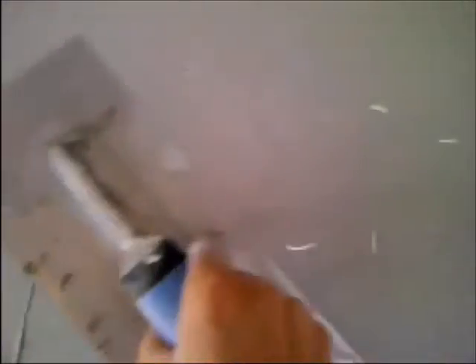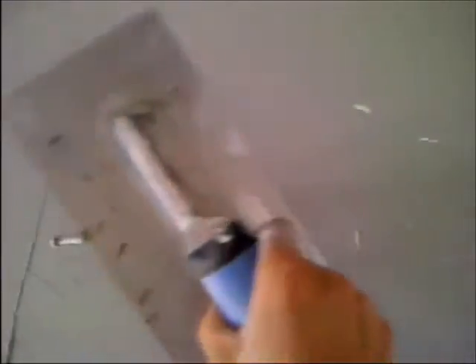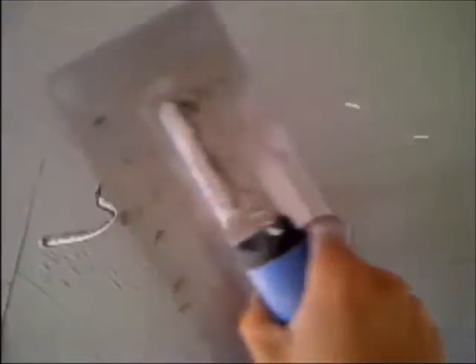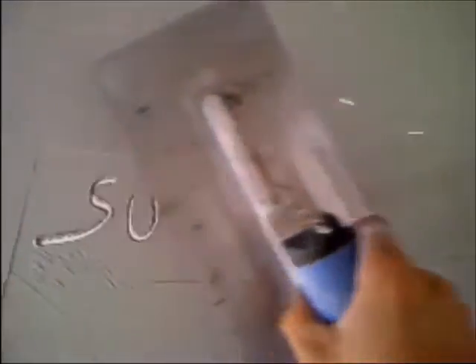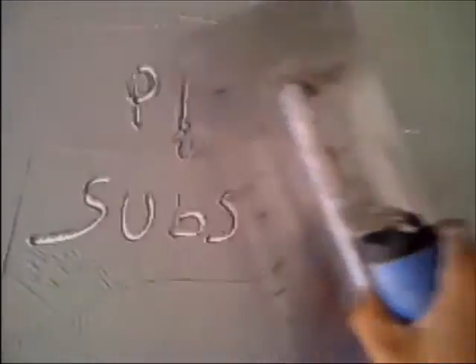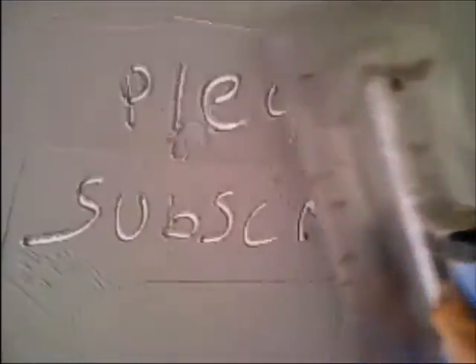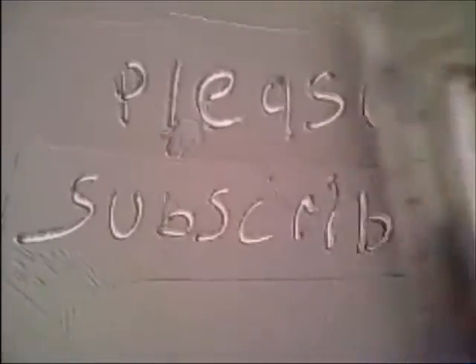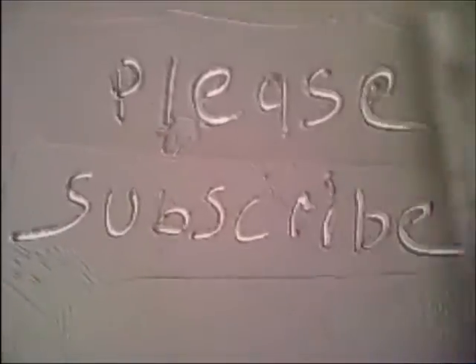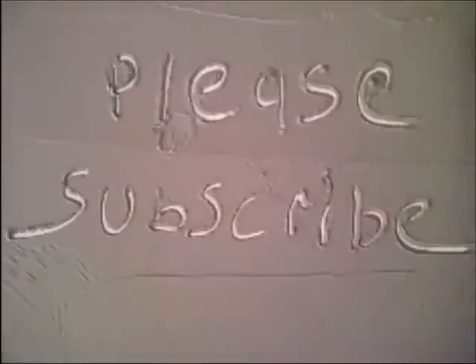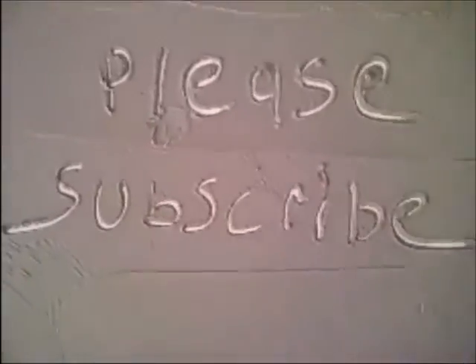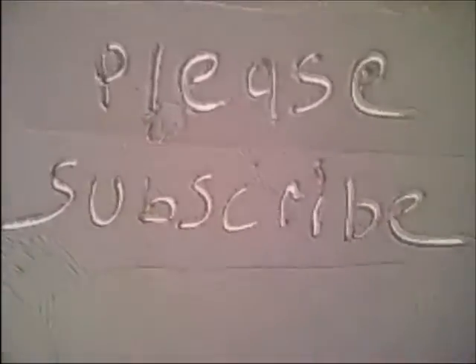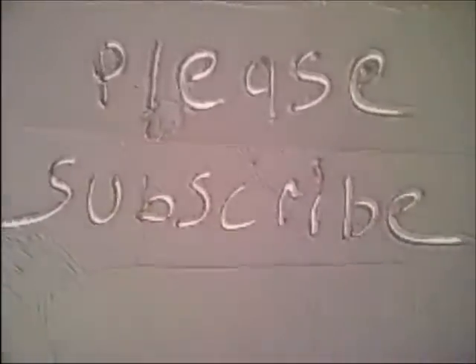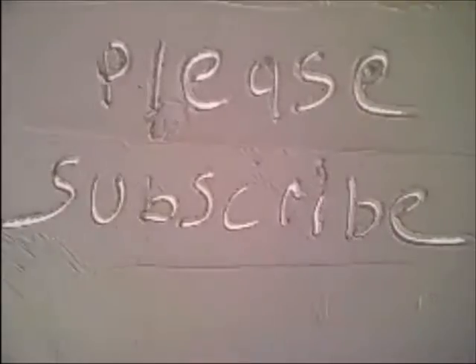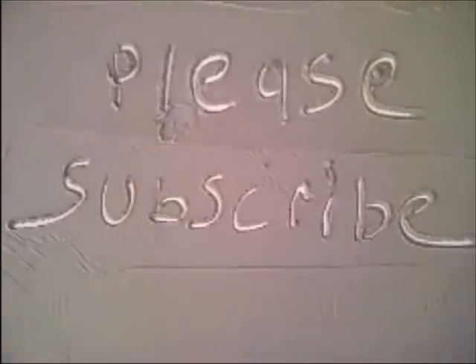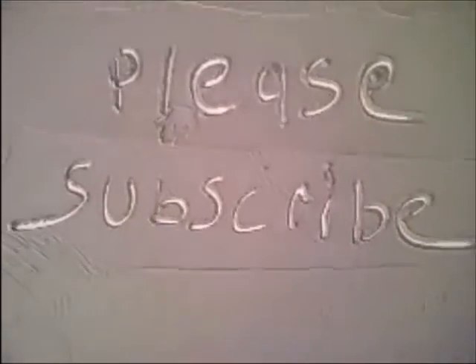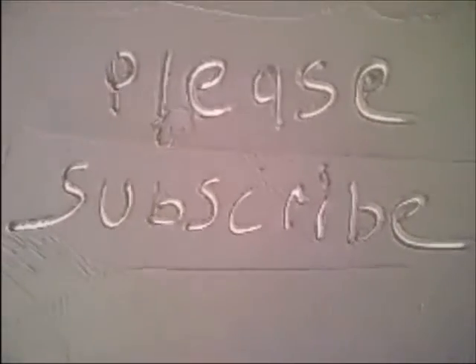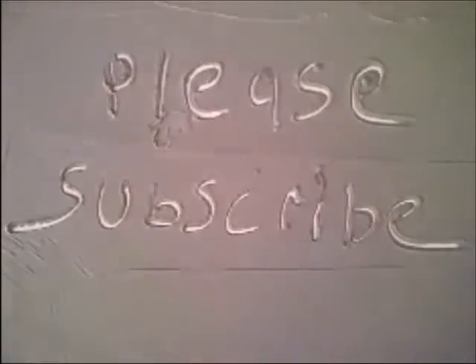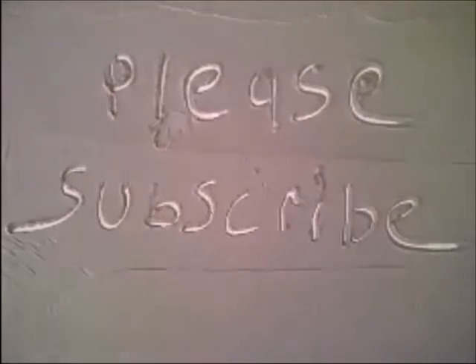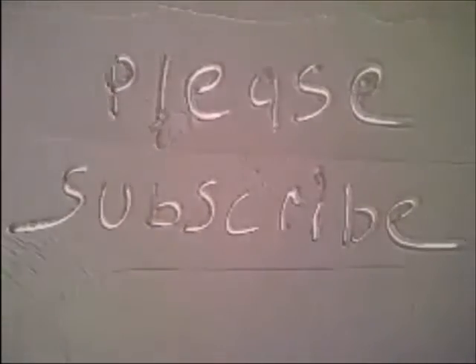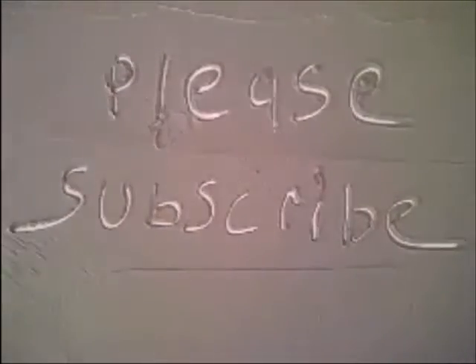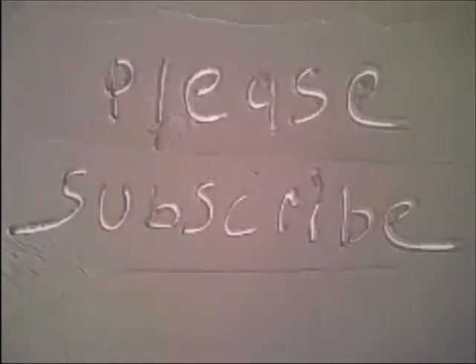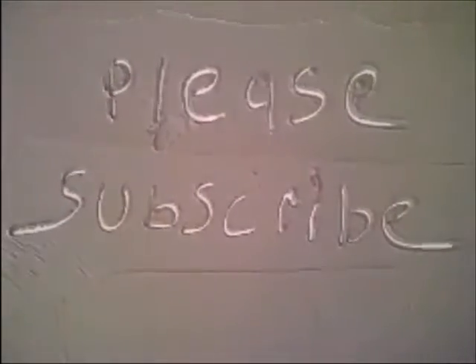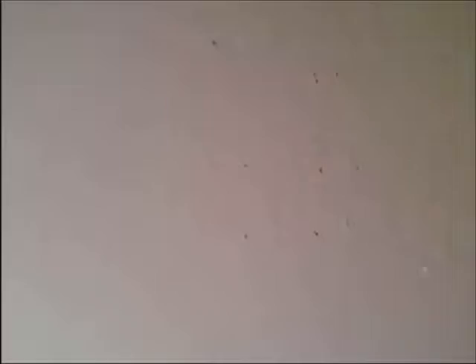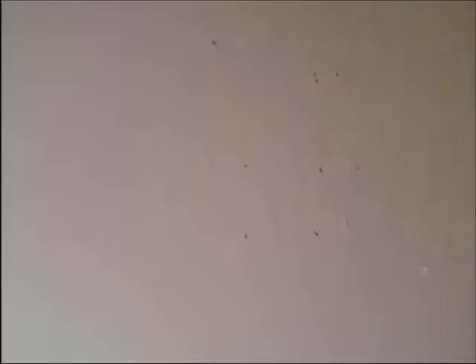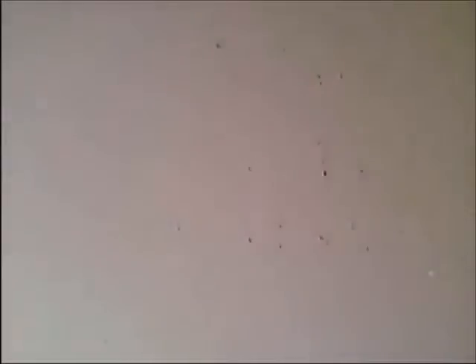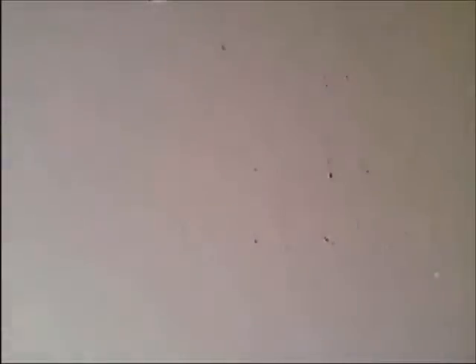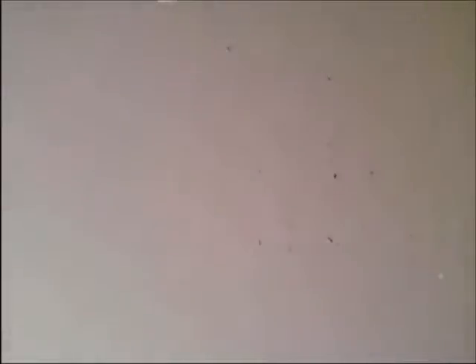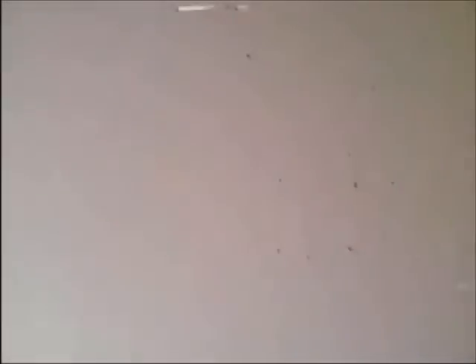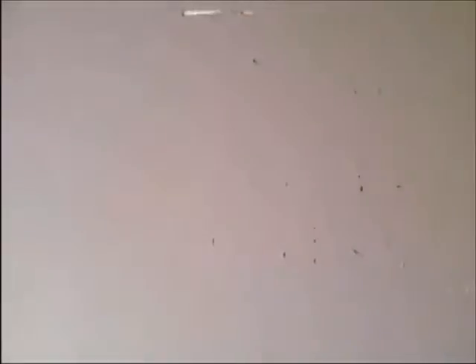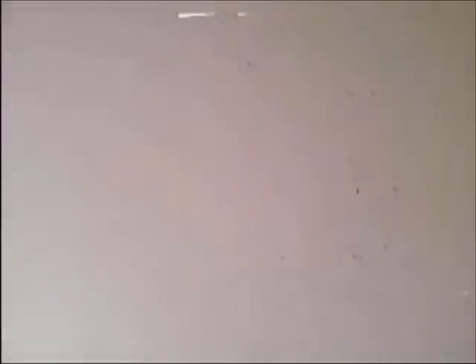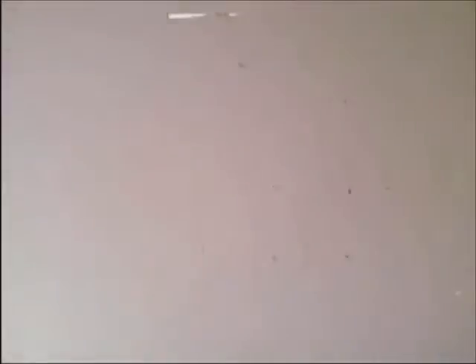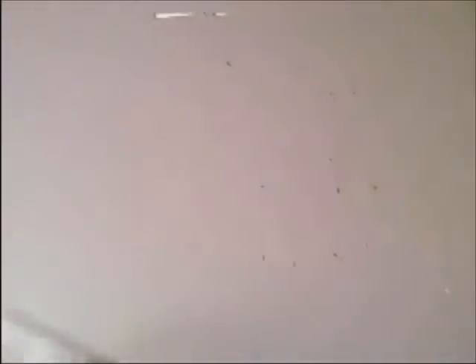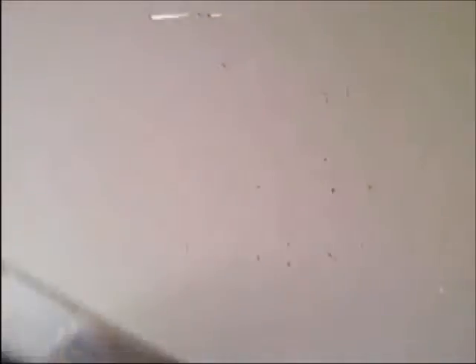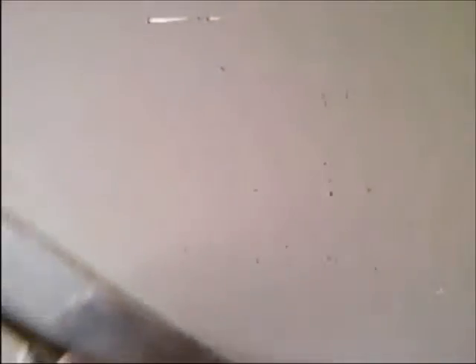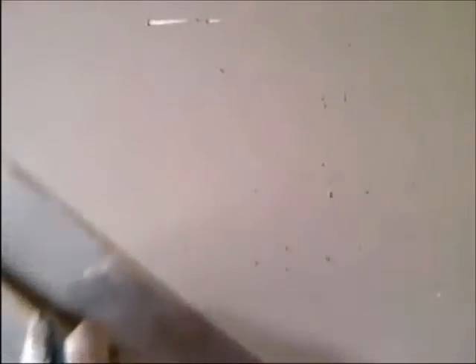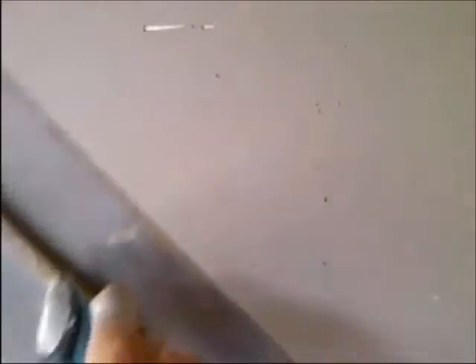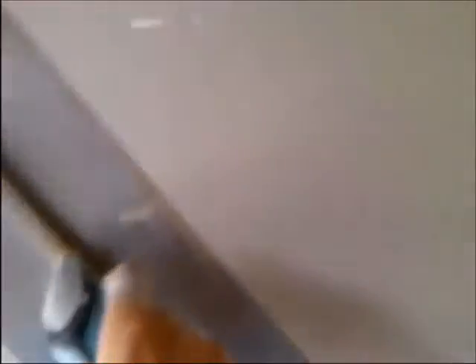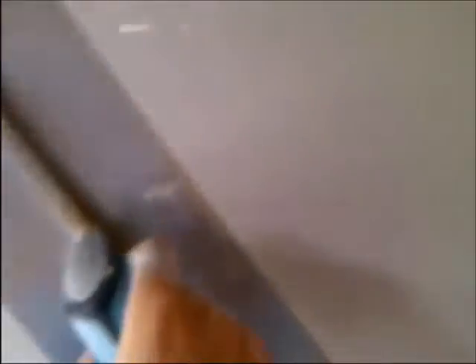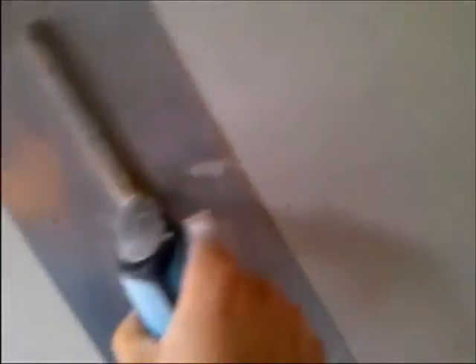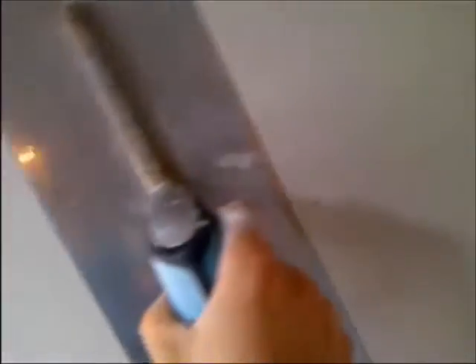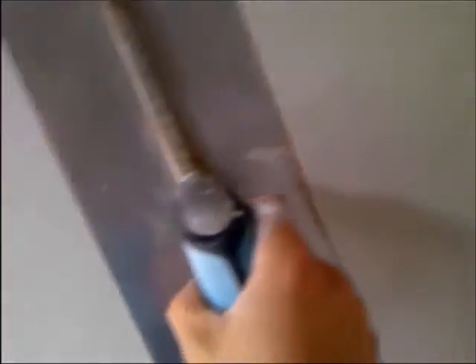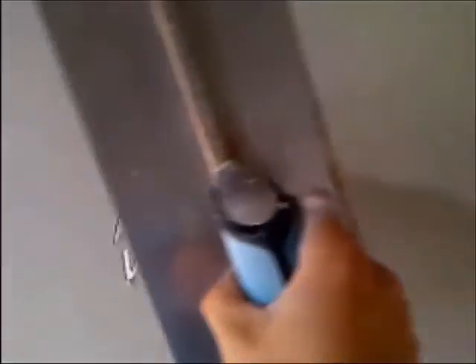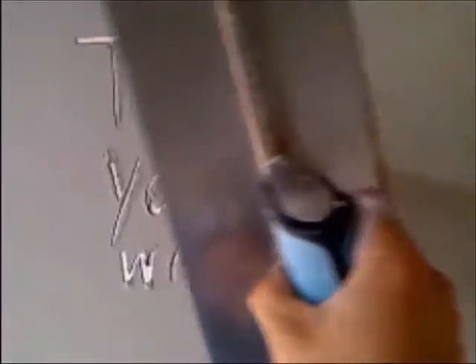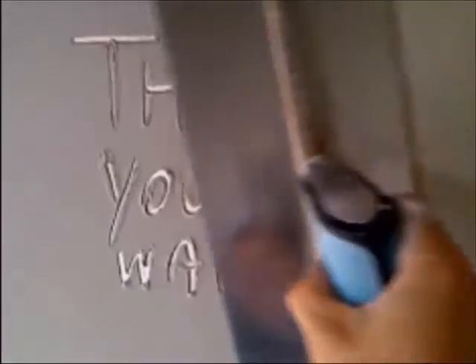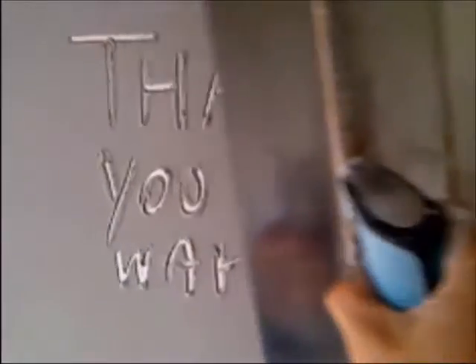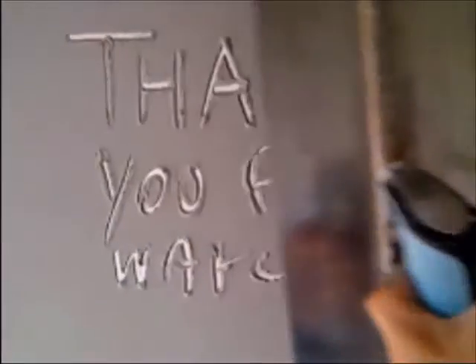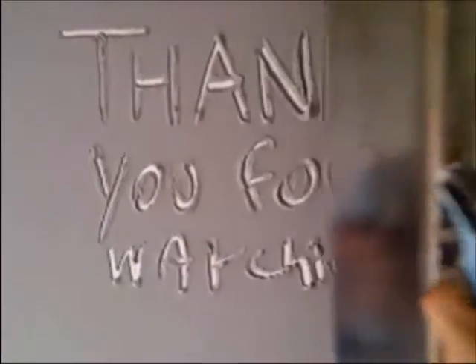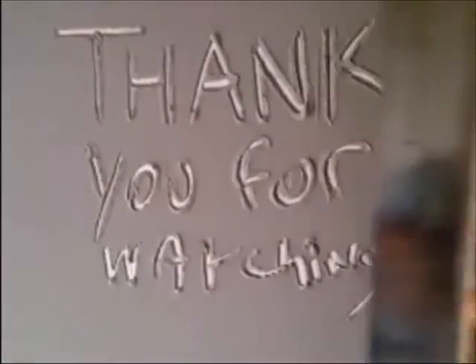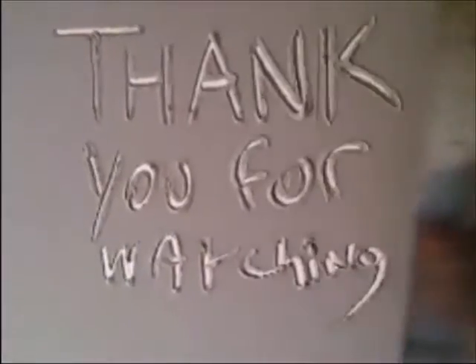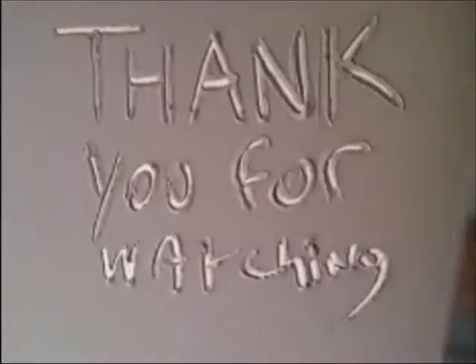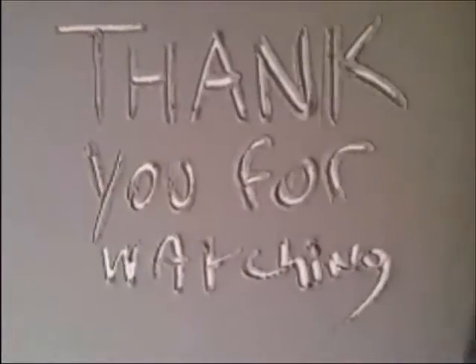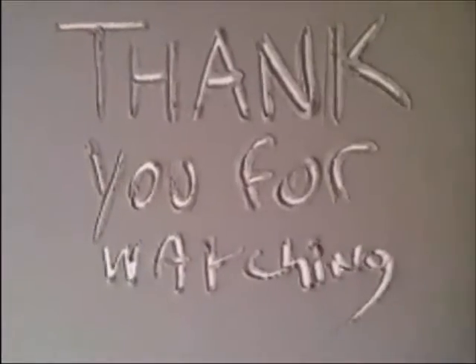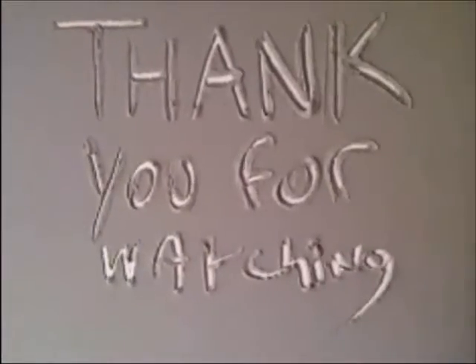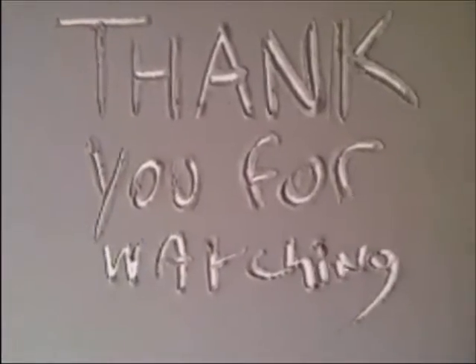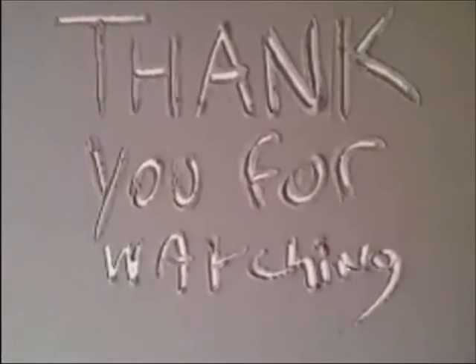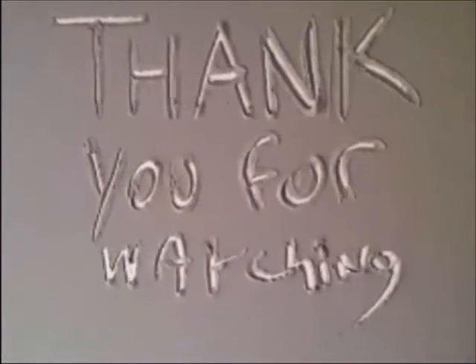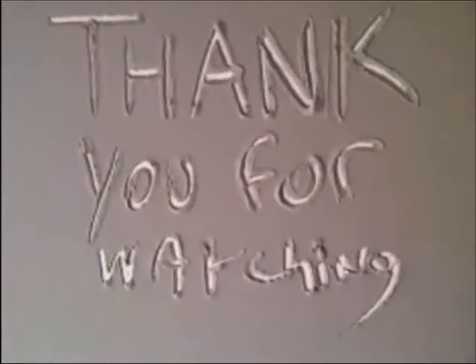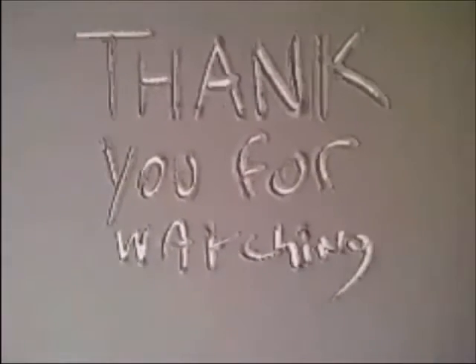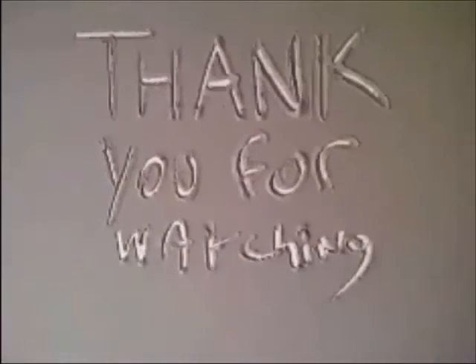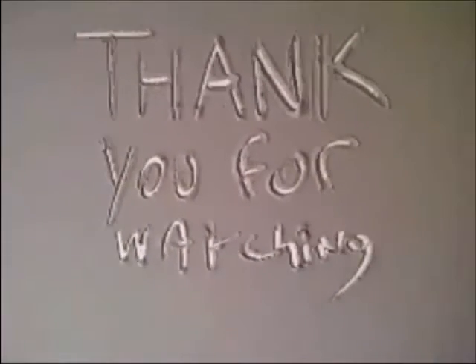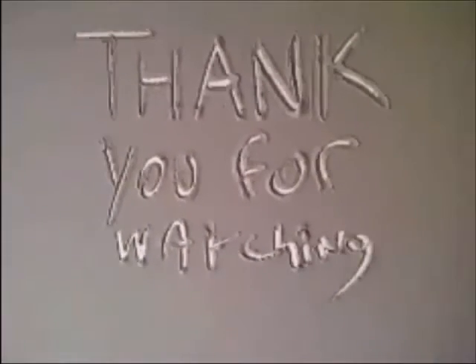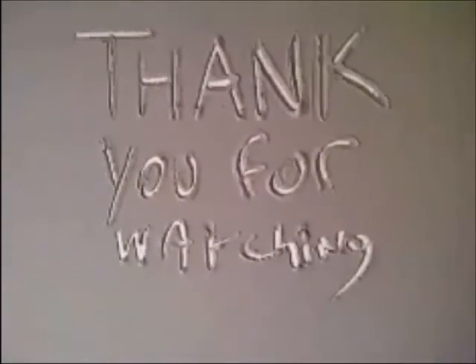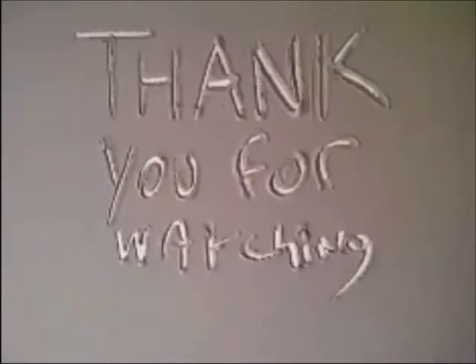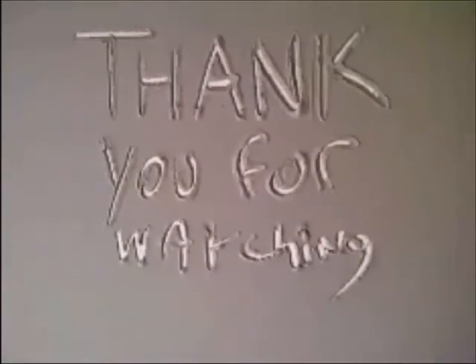So we're going to see it. Thanks for watching. If you're new, please subscribe. If you liked it, please hit the like button.